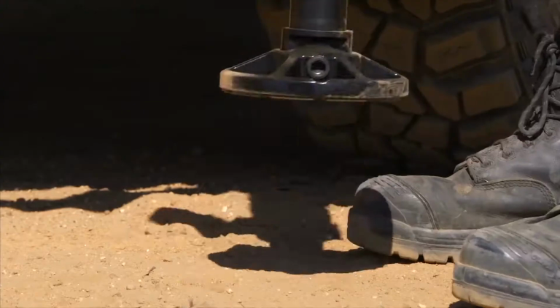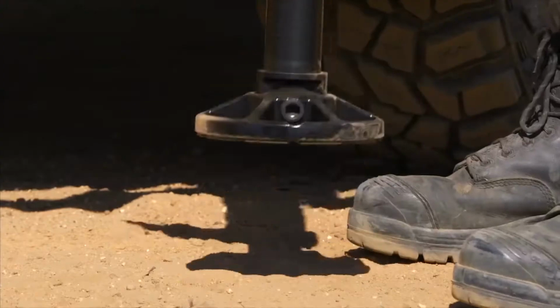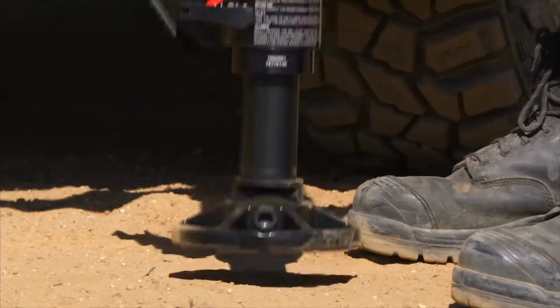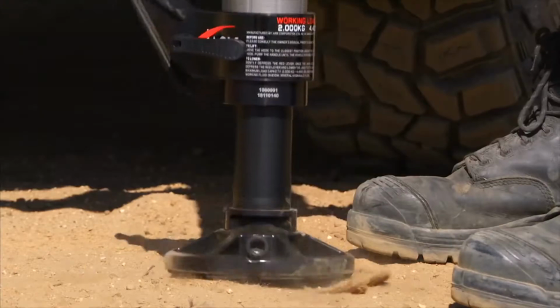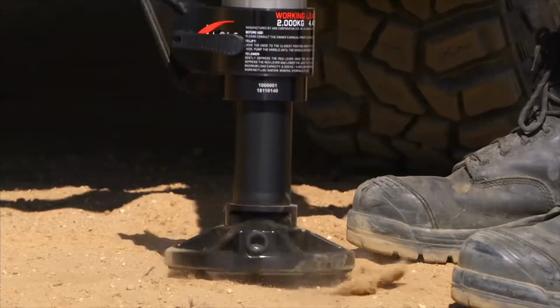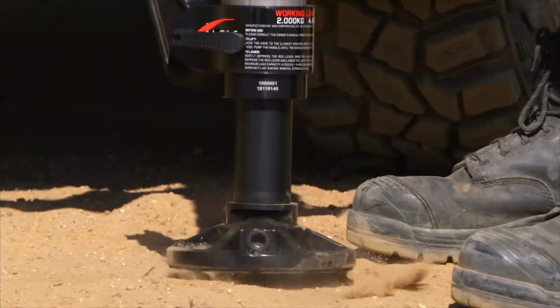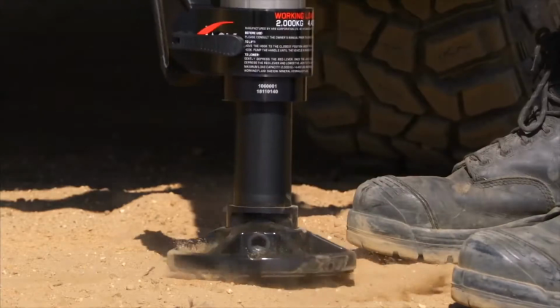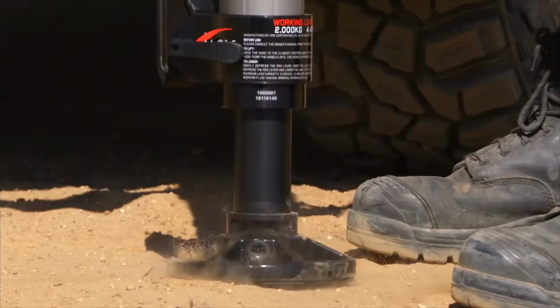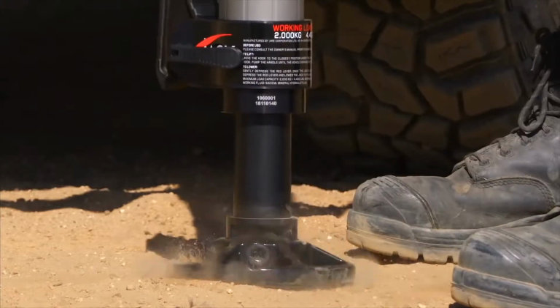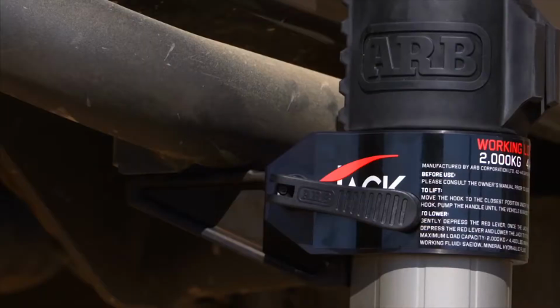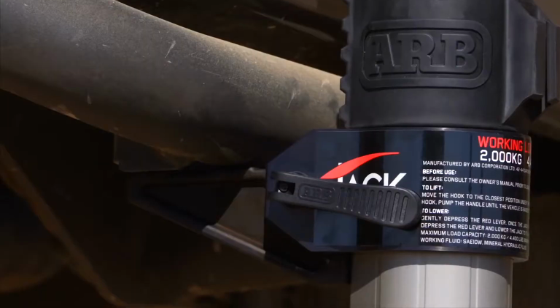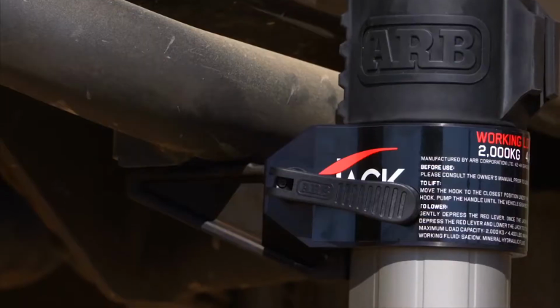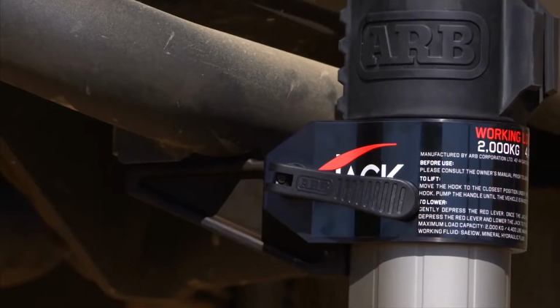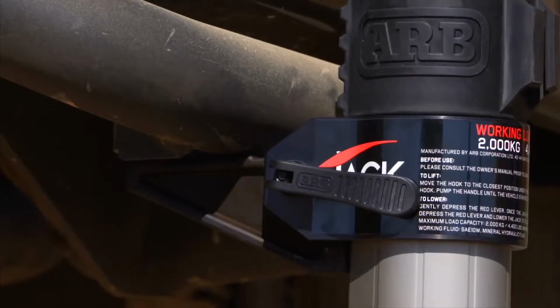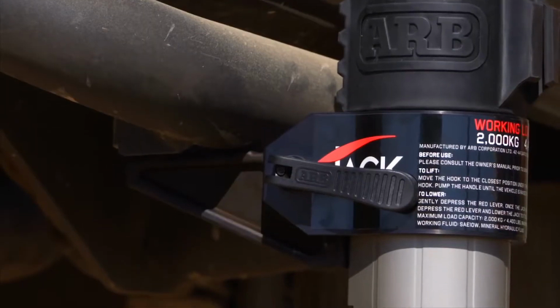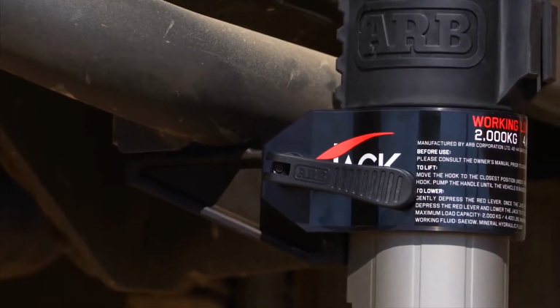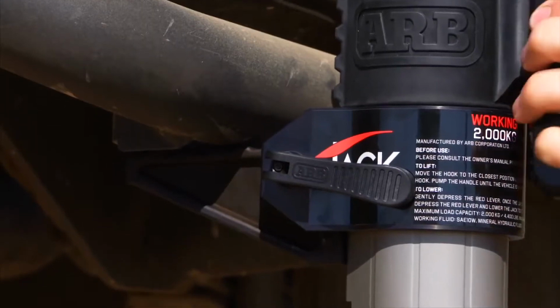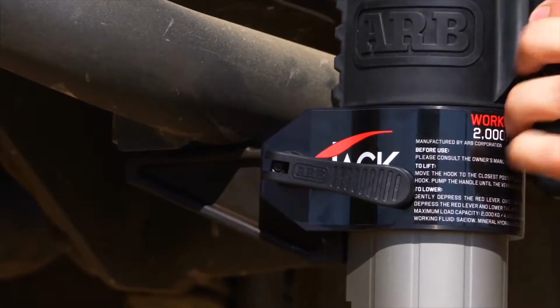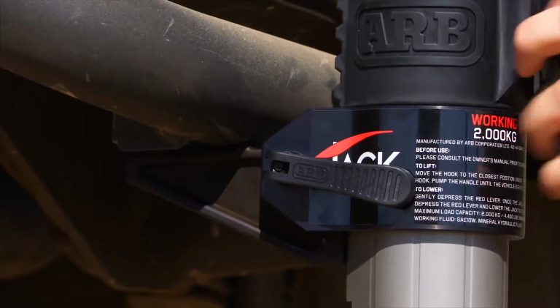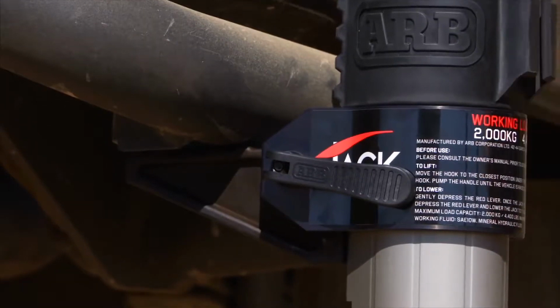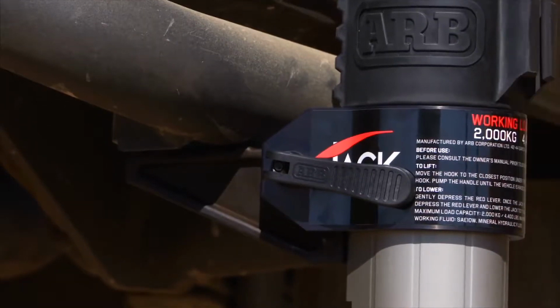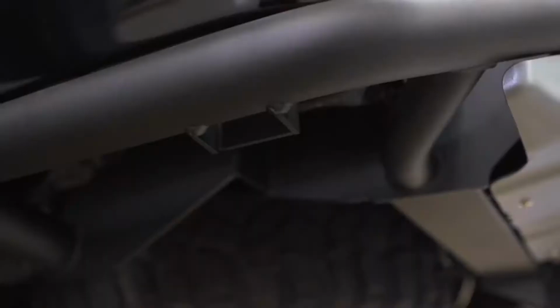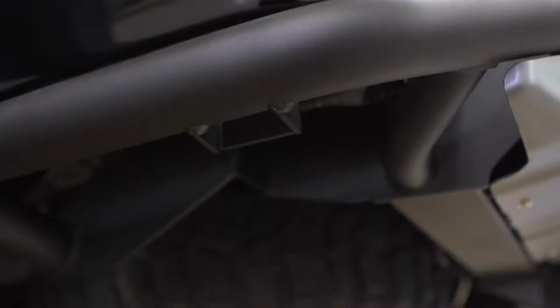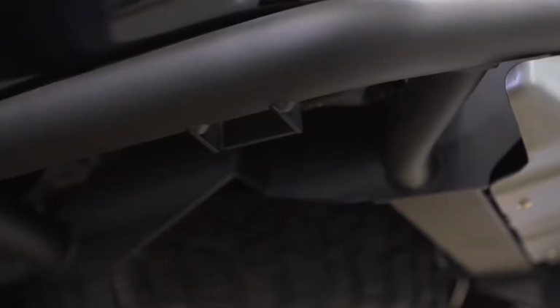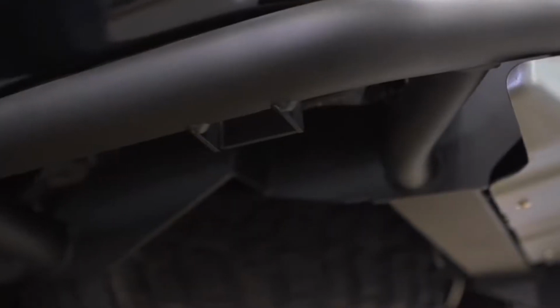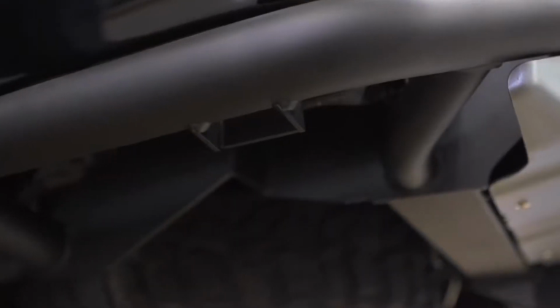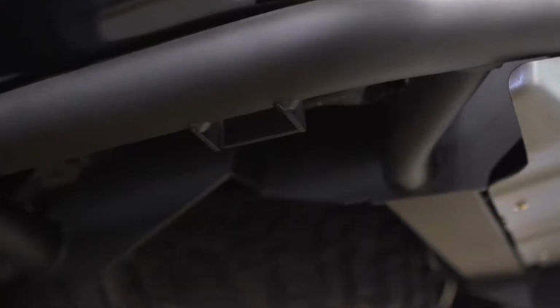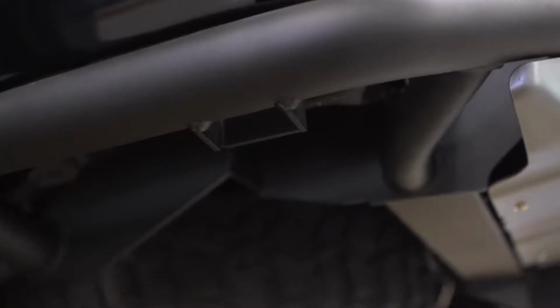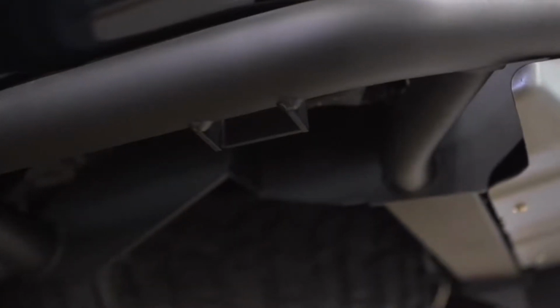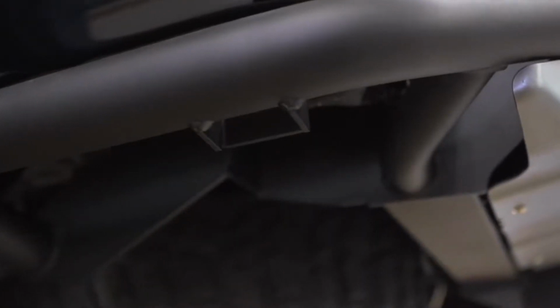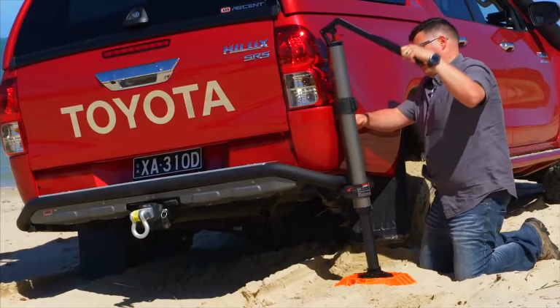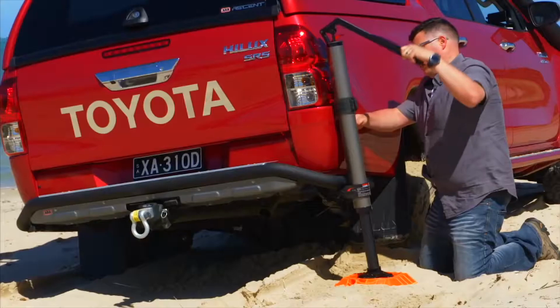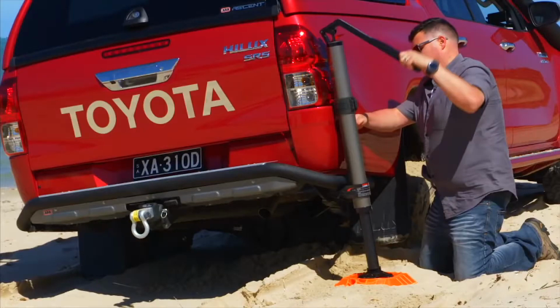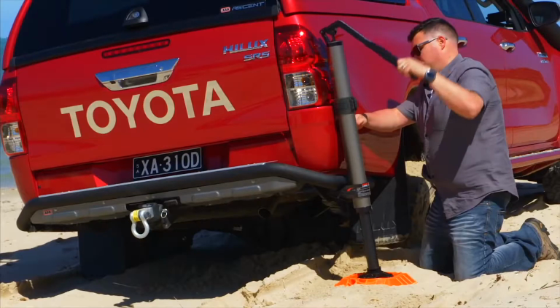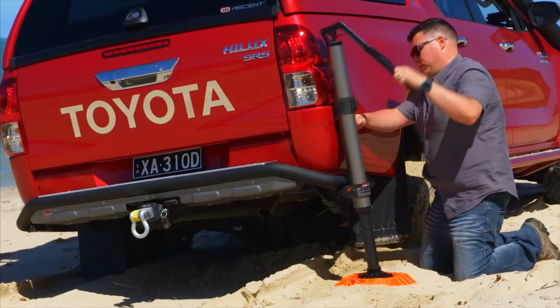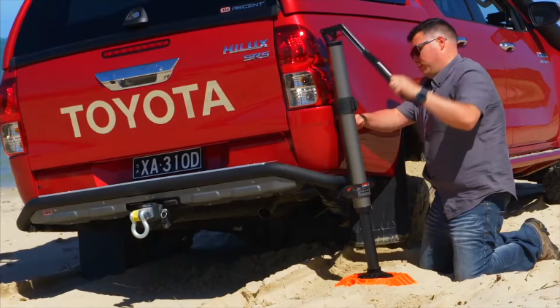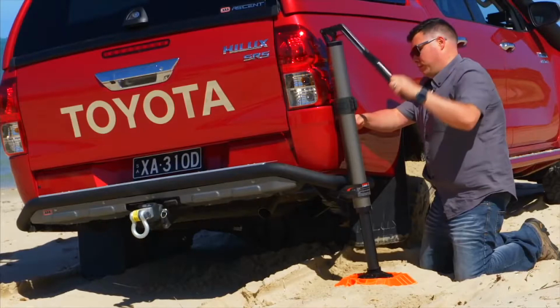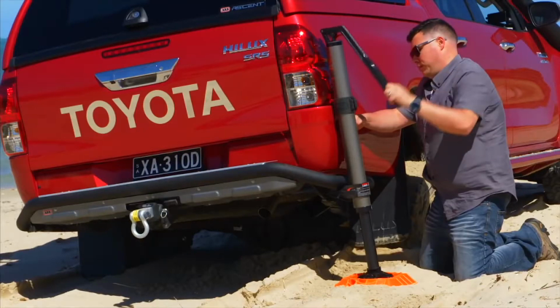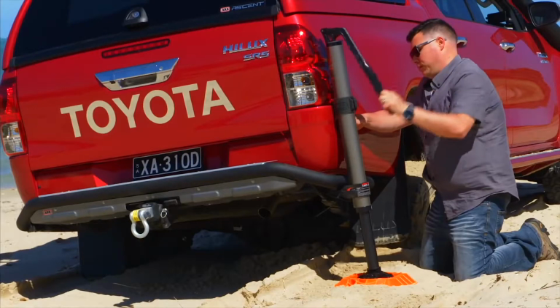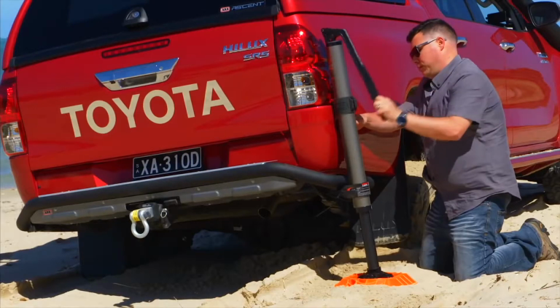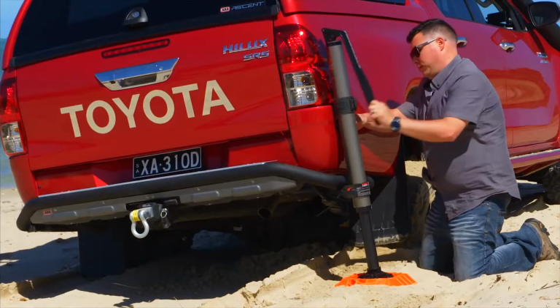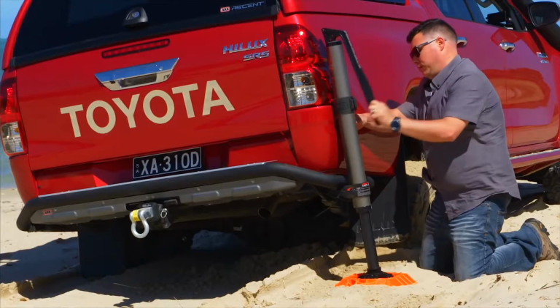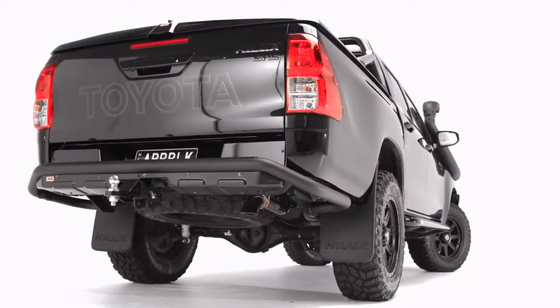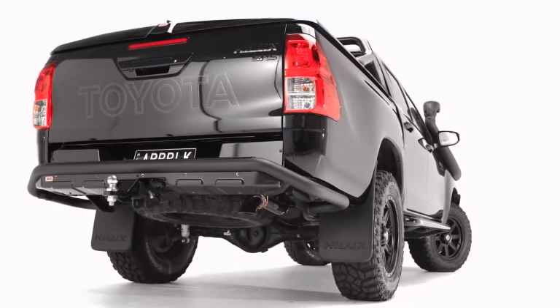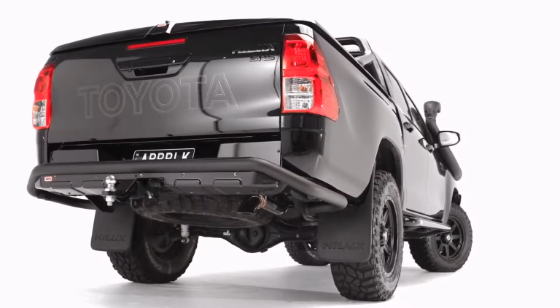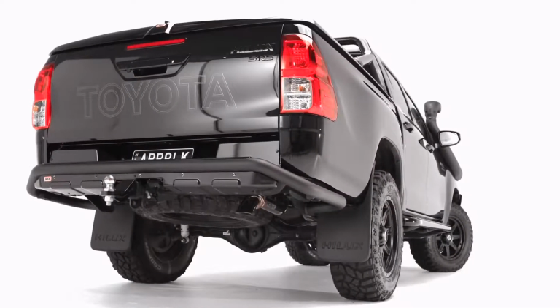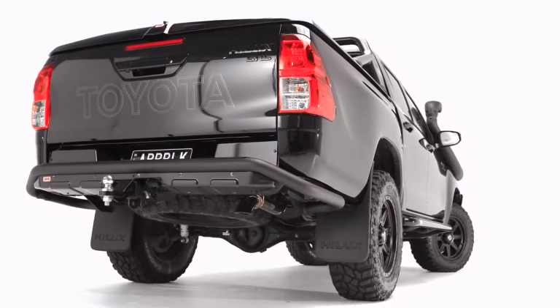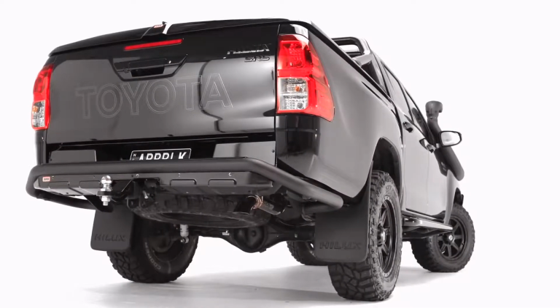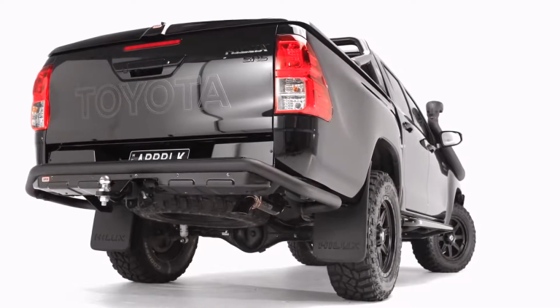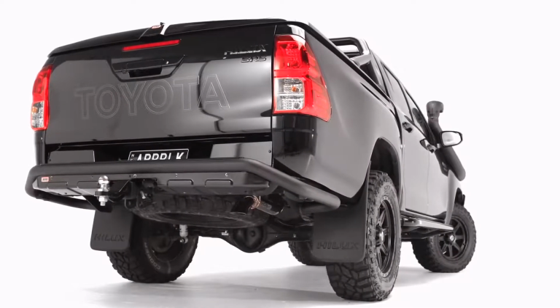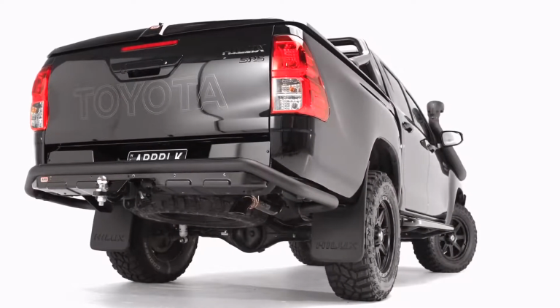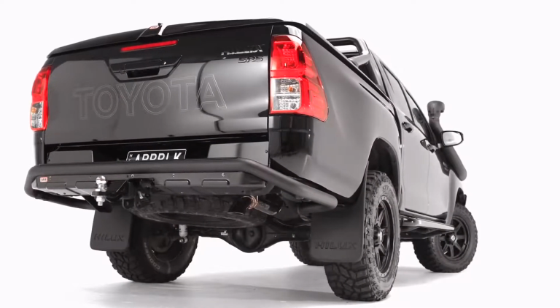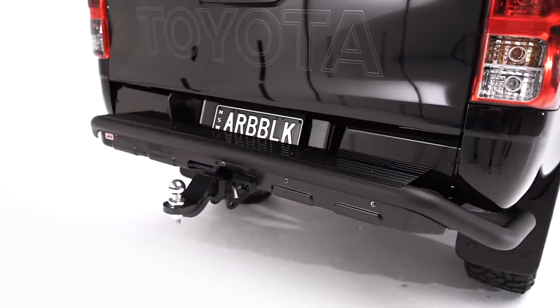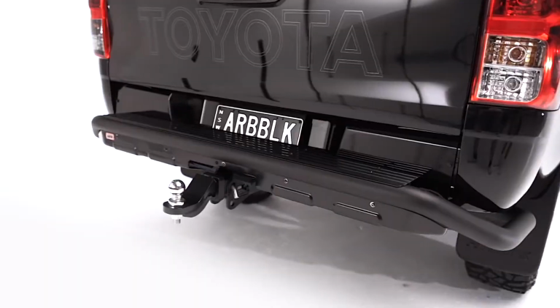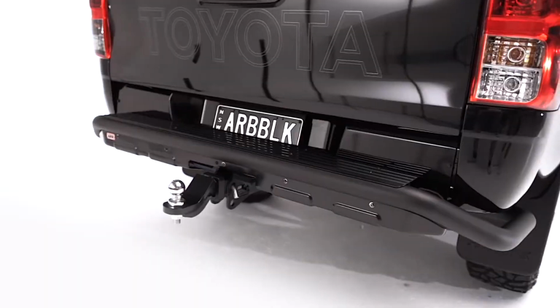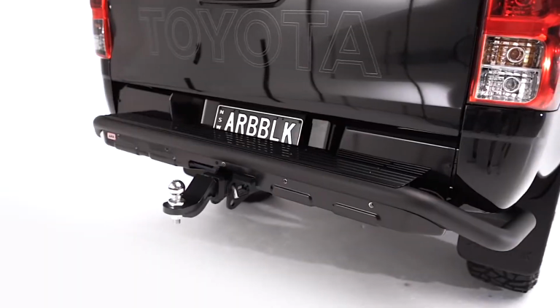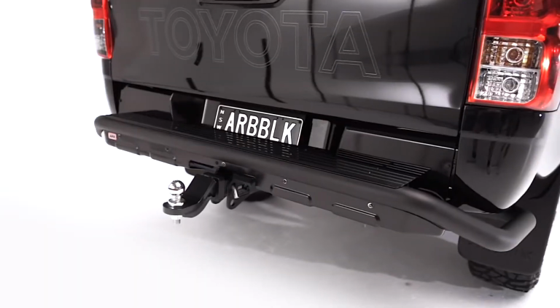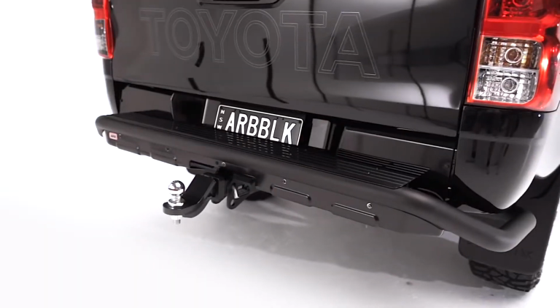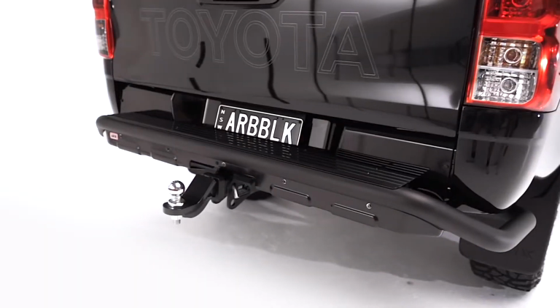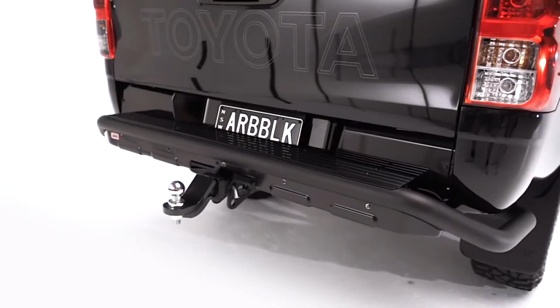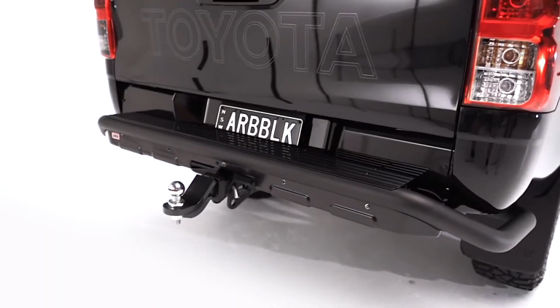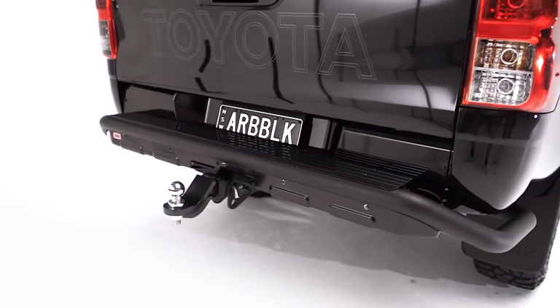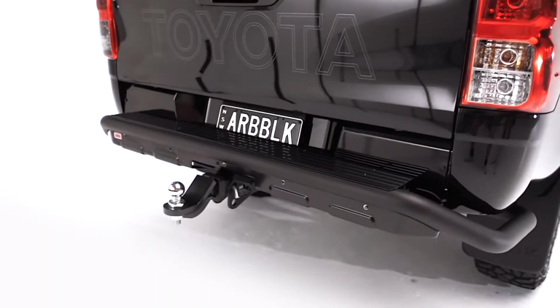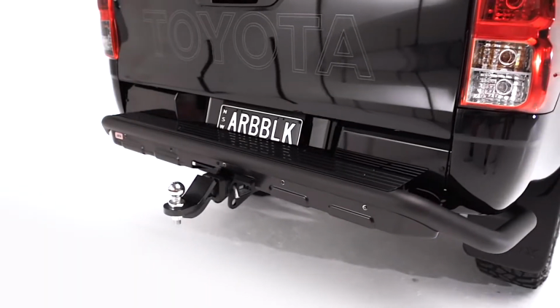The raw rear step tow bar has ARB jack and high lift jack points under the 60.3 millimeter tube.